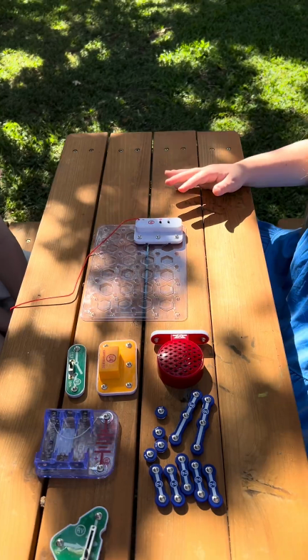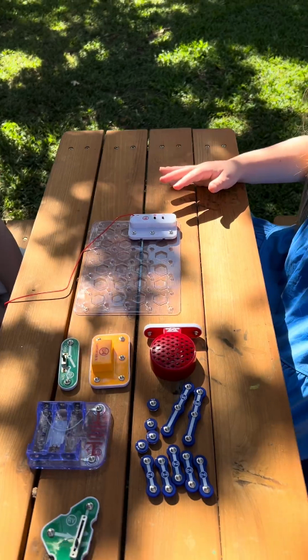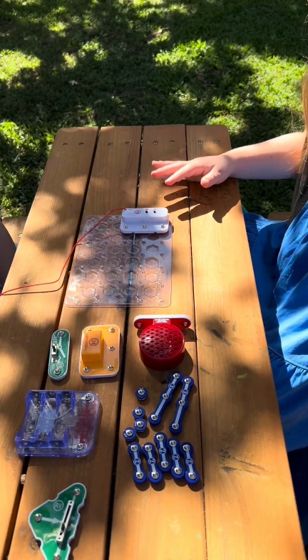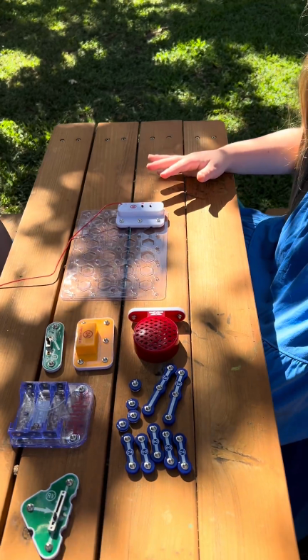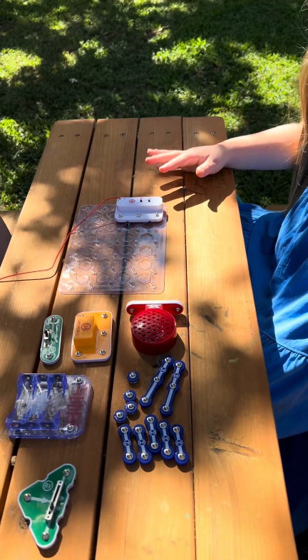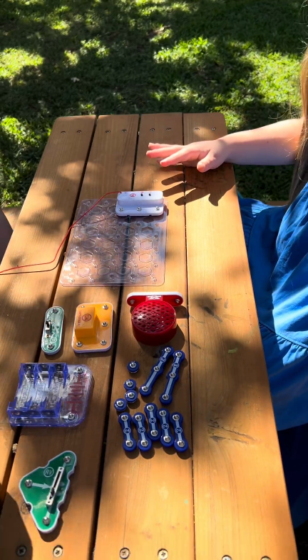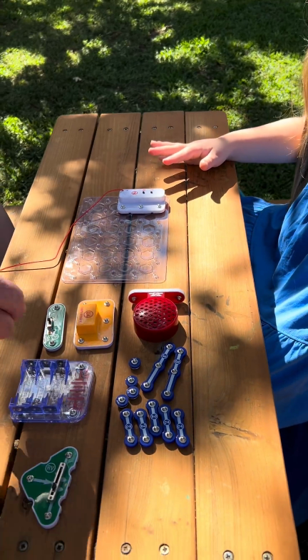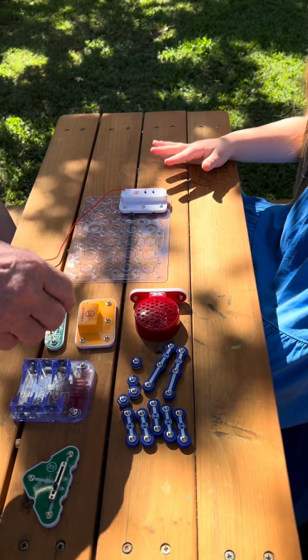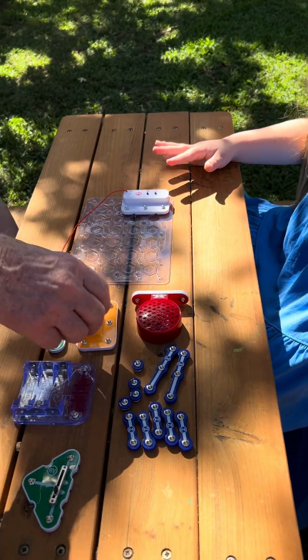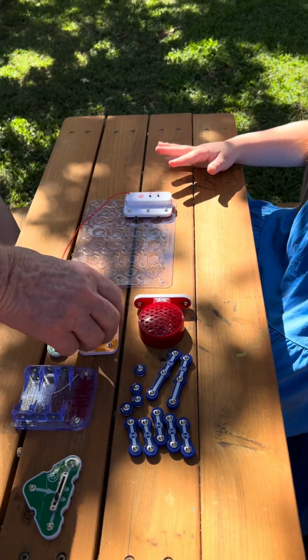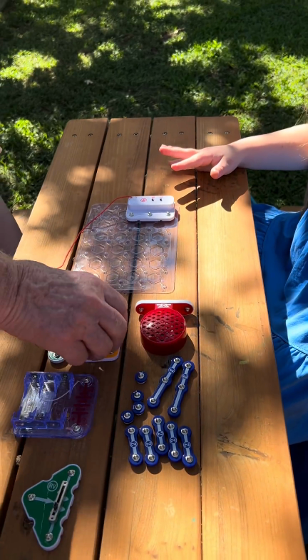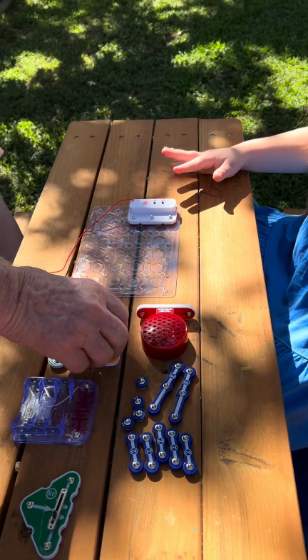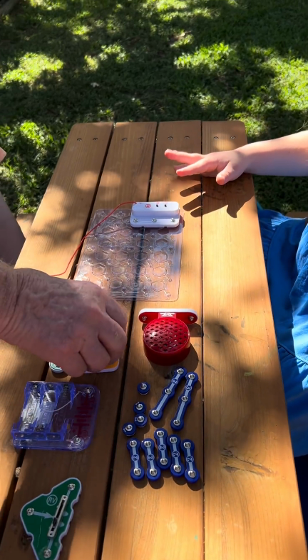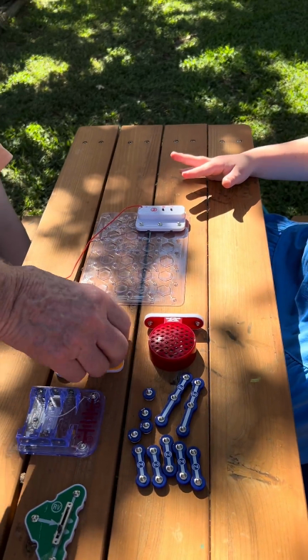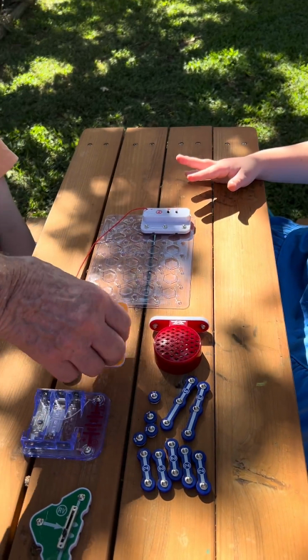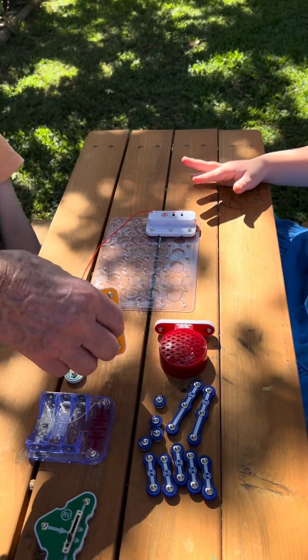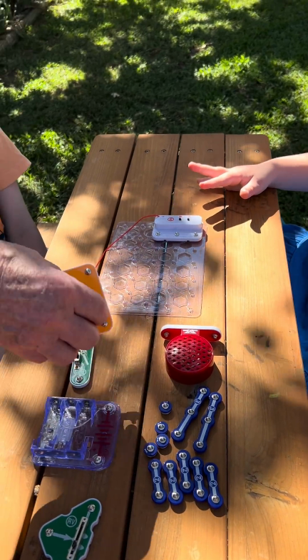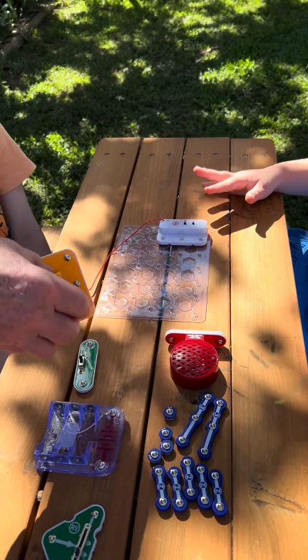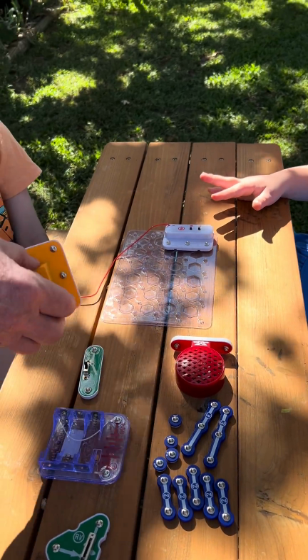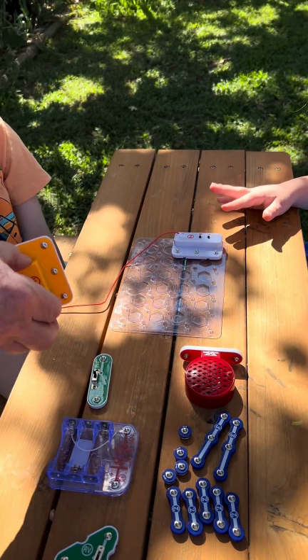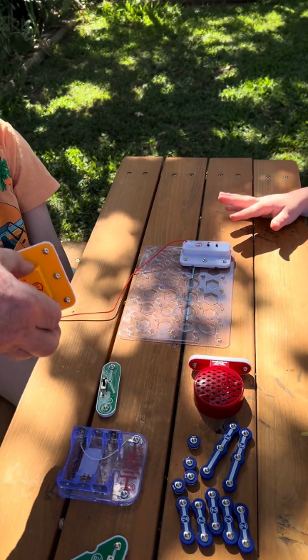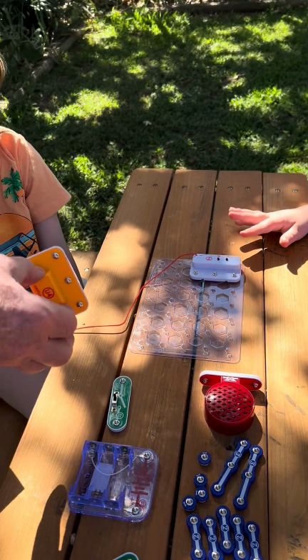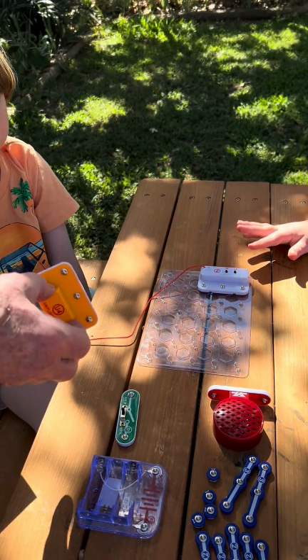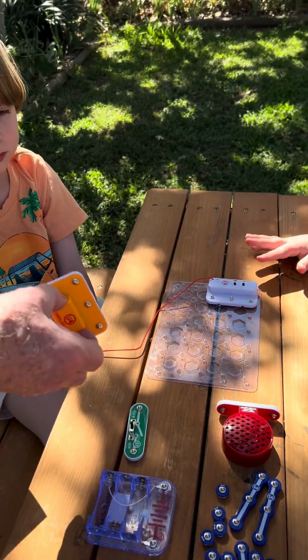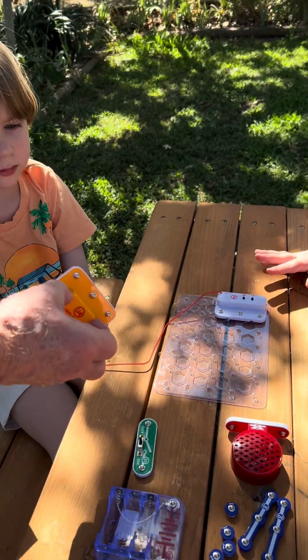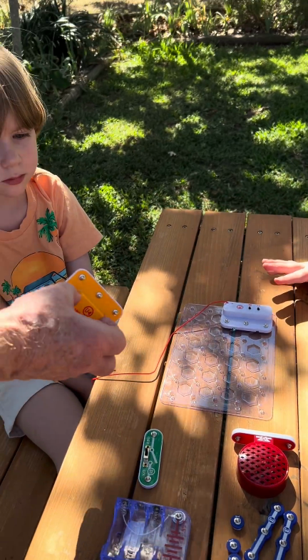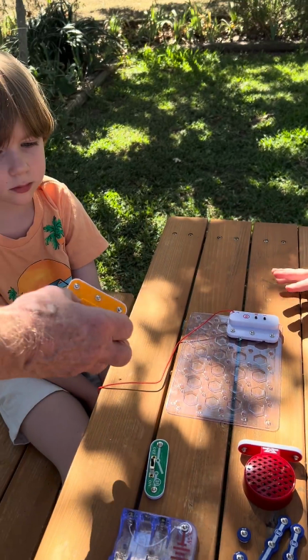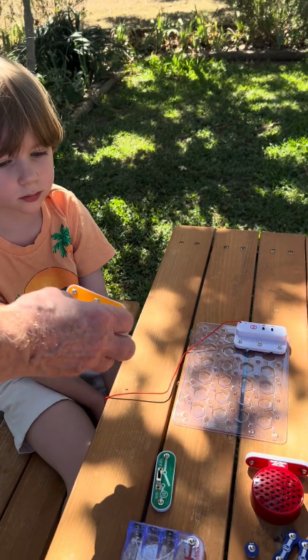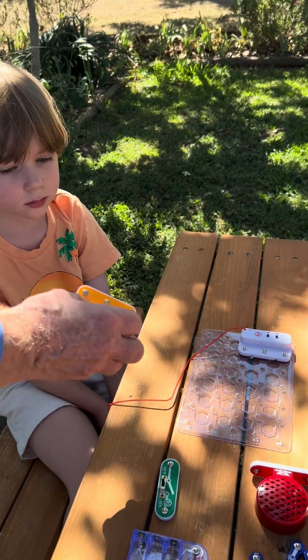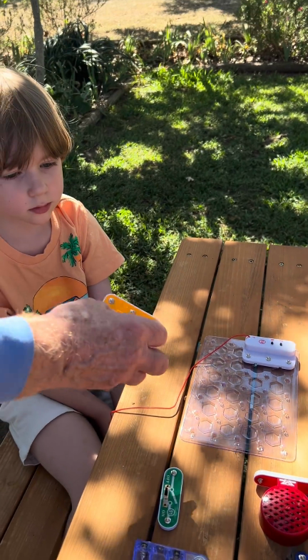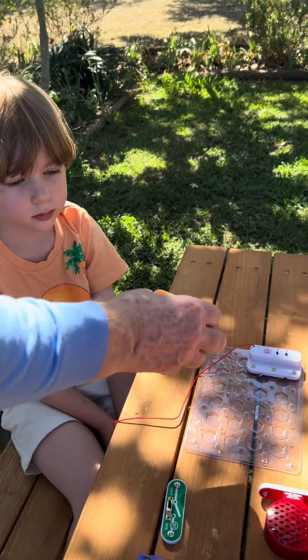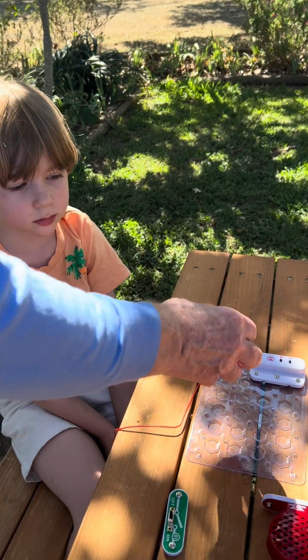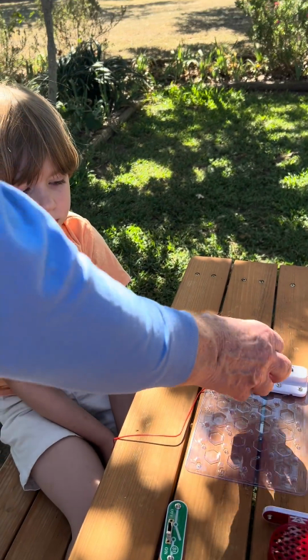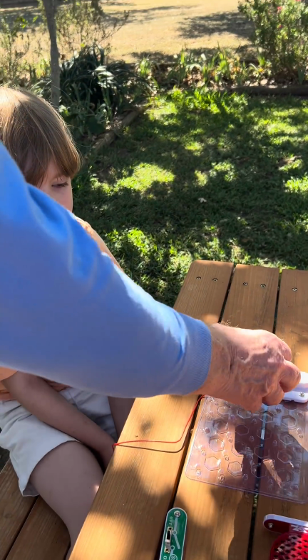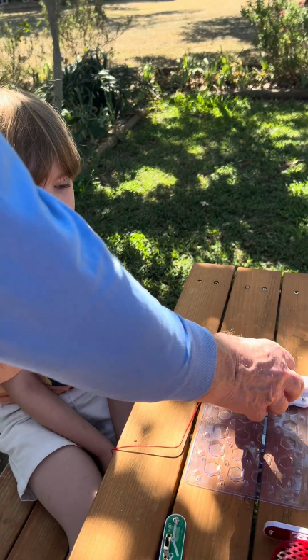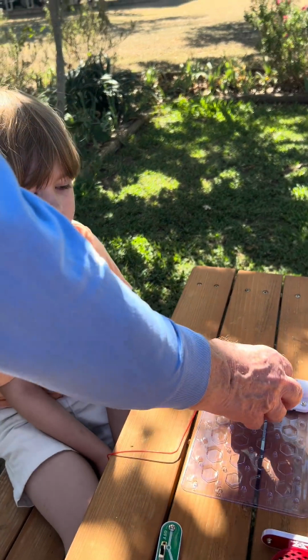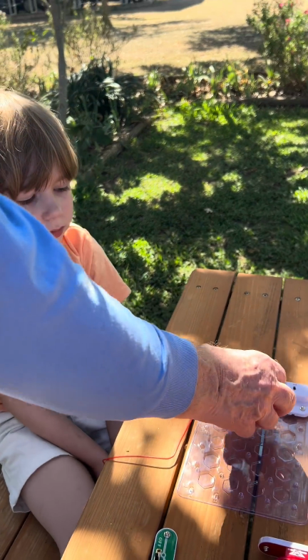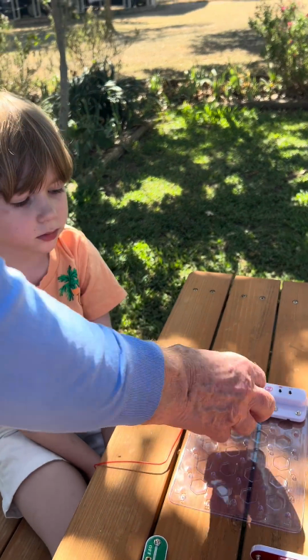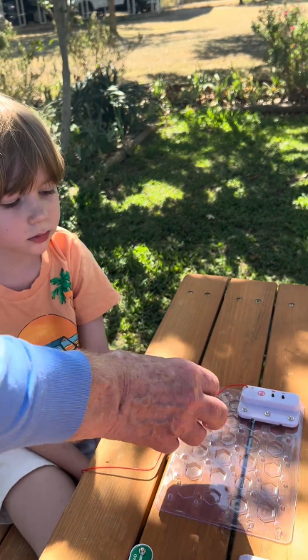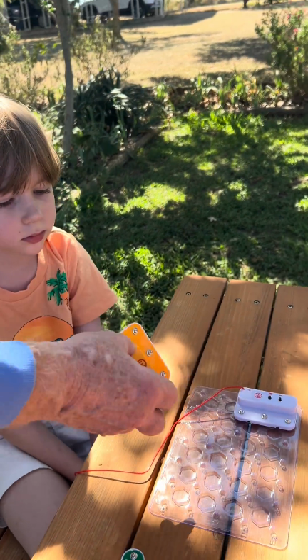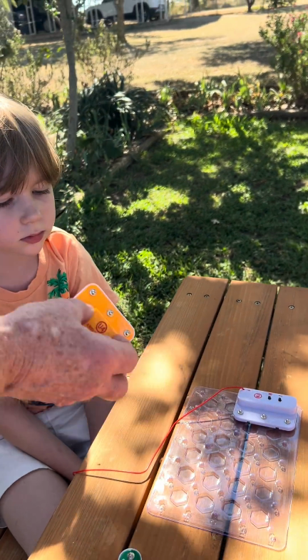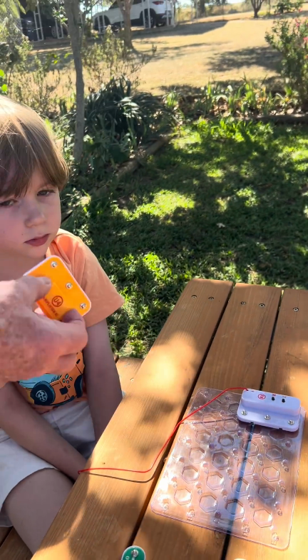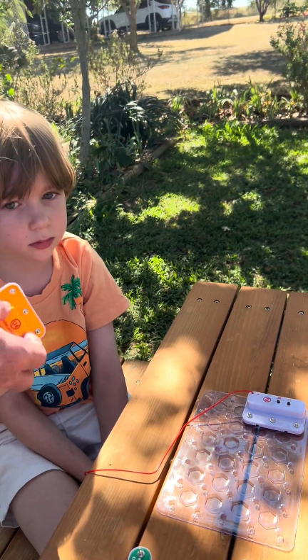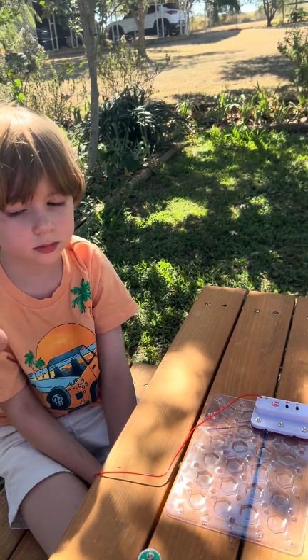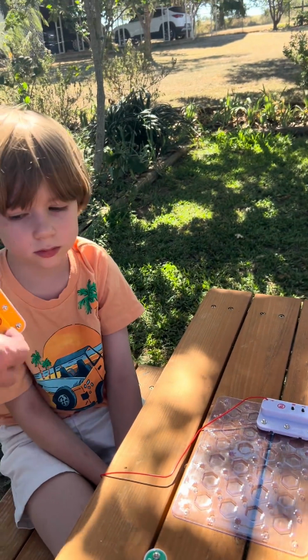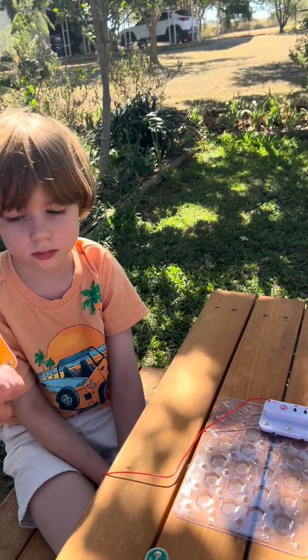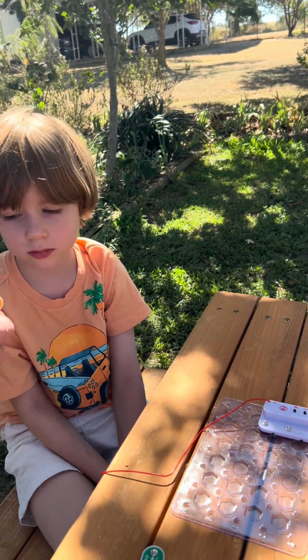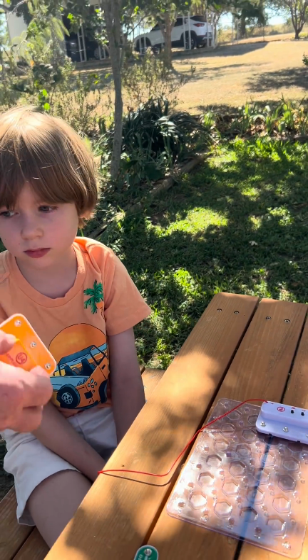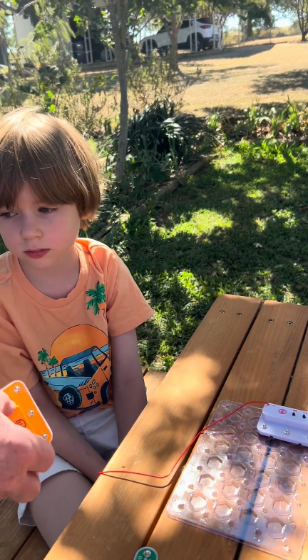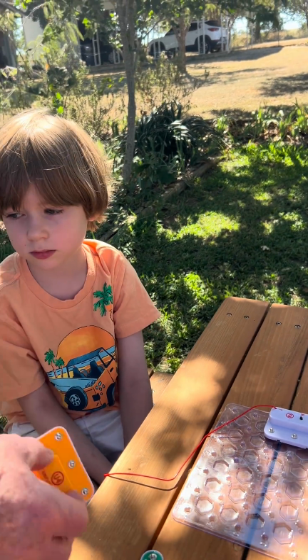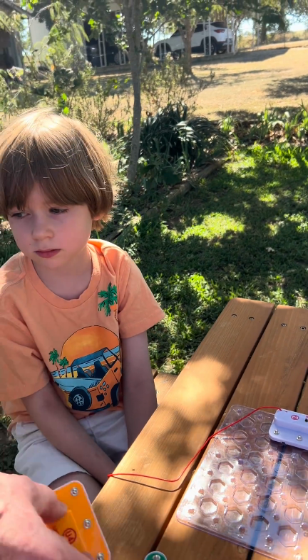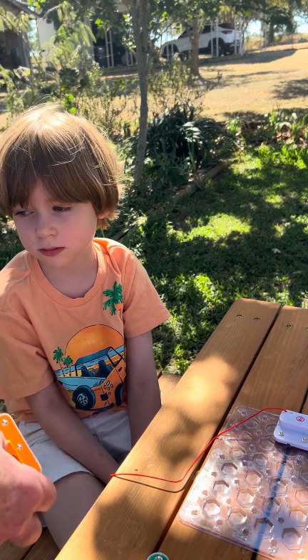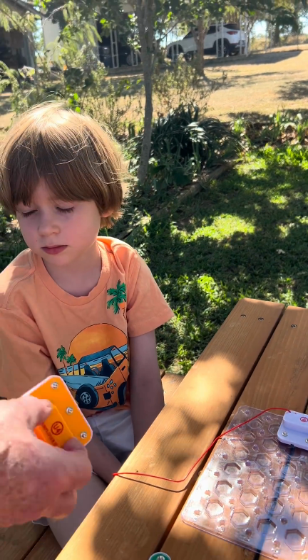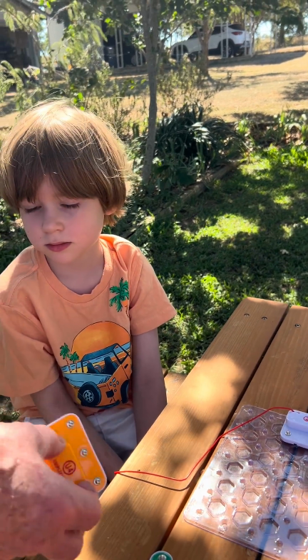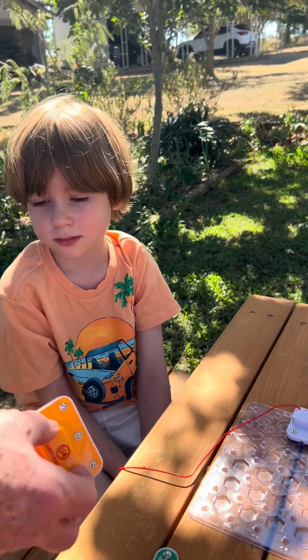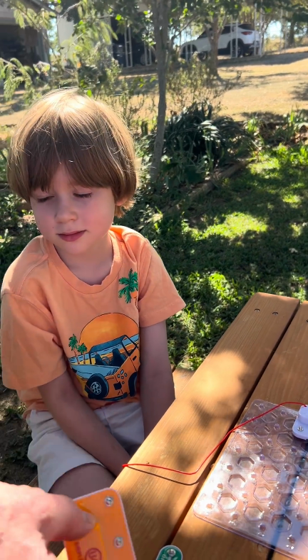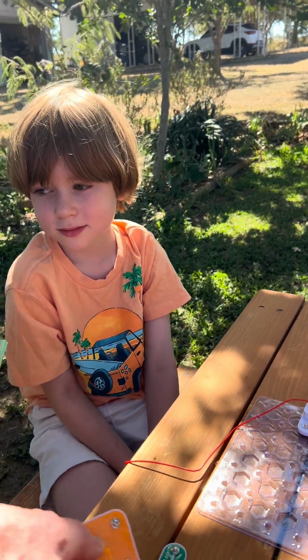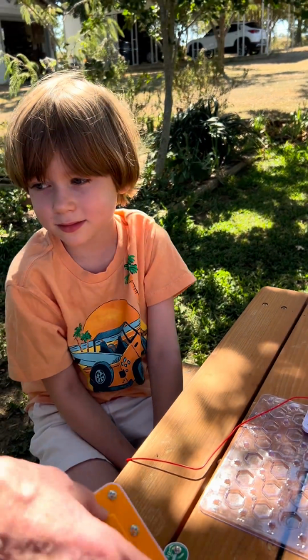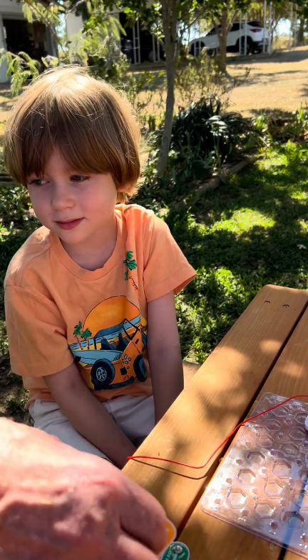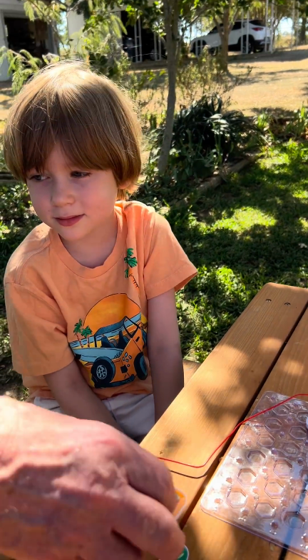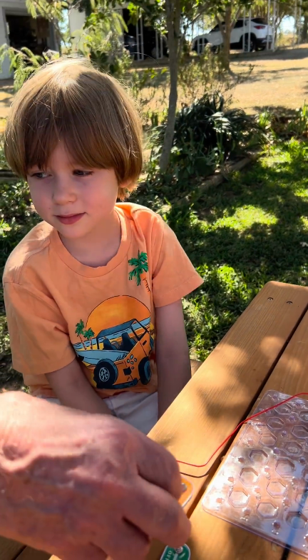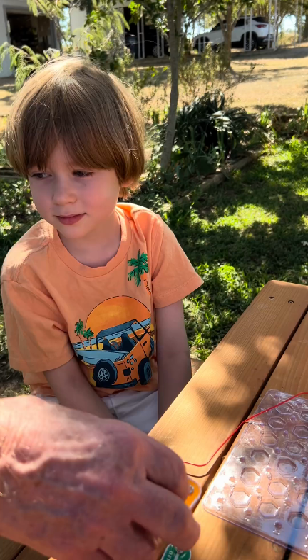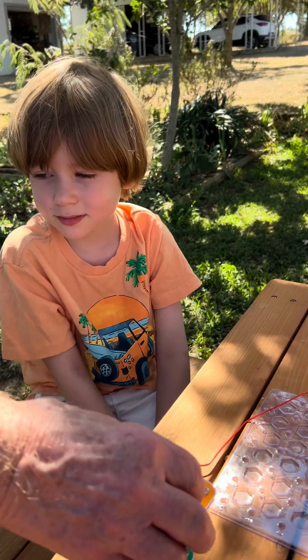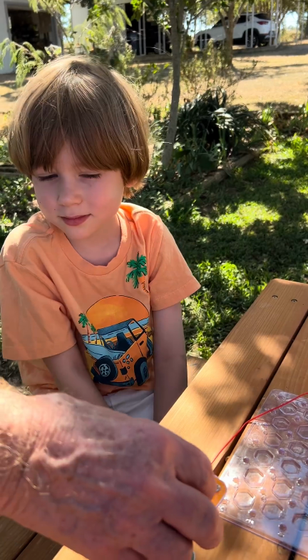Now Jamie, this is the amplifier, and that's going to take the signals out of there and make them bigger so that they can drive the loudspeaker.